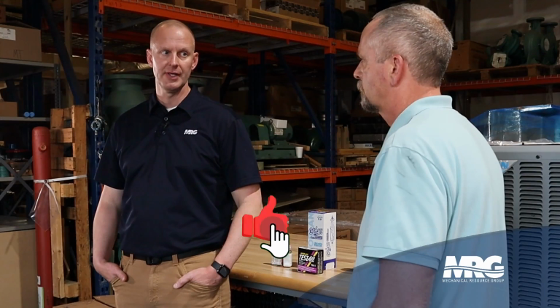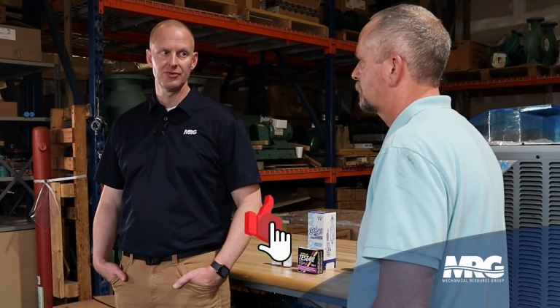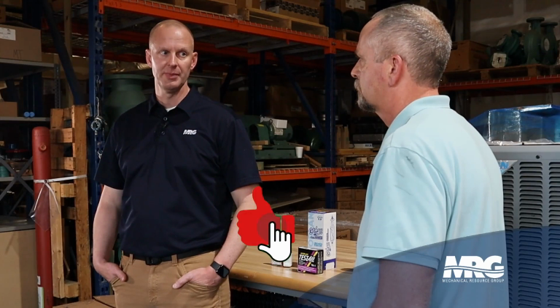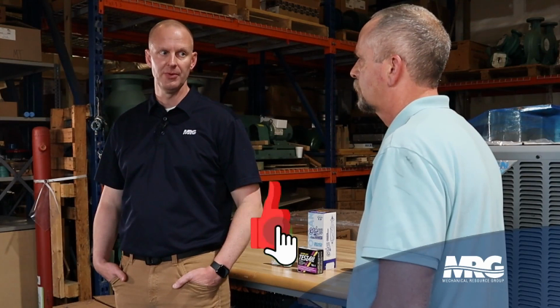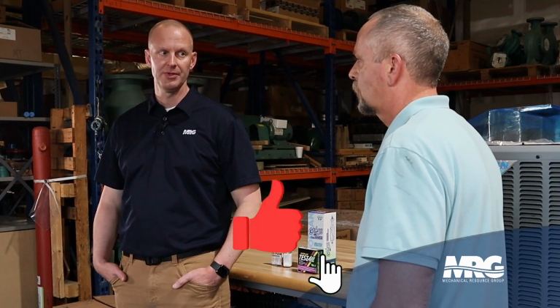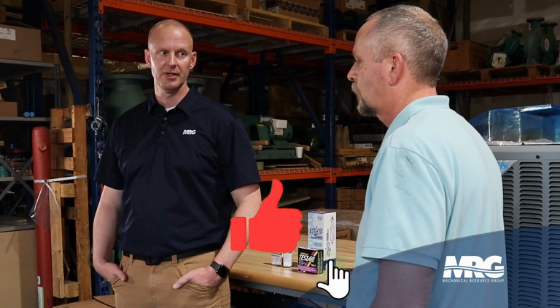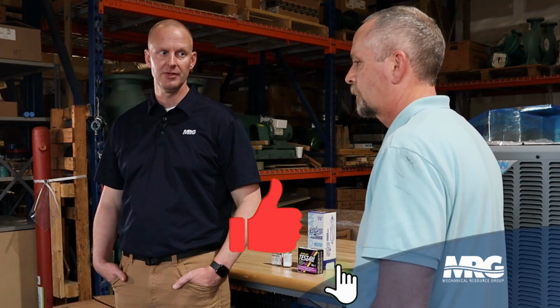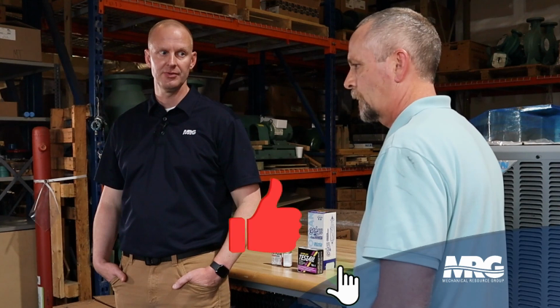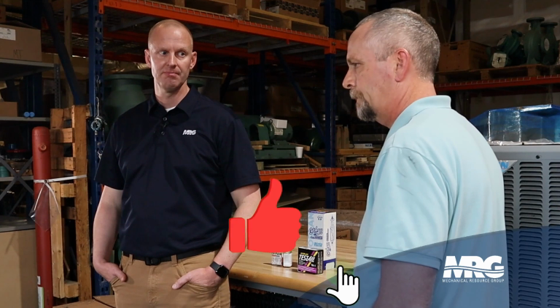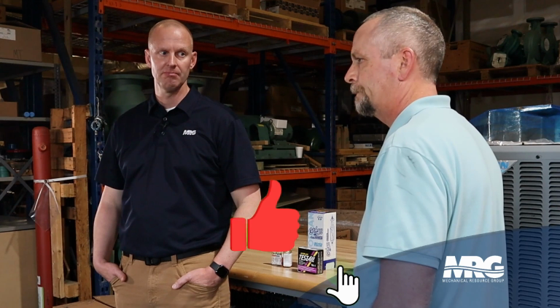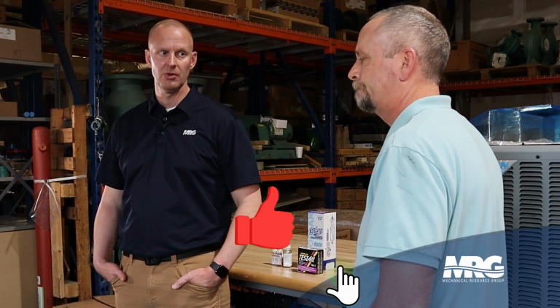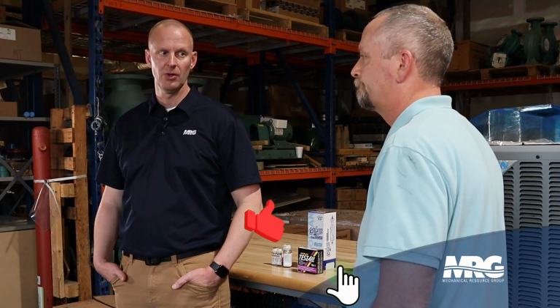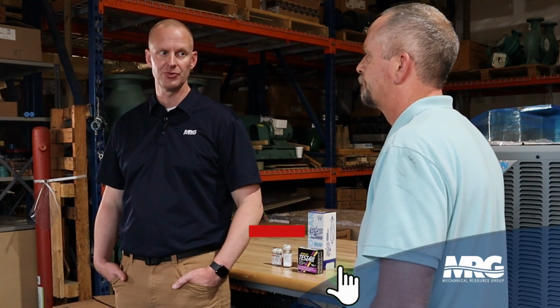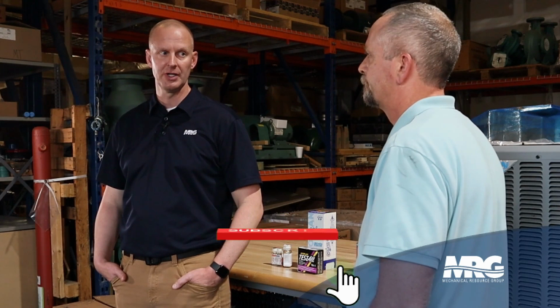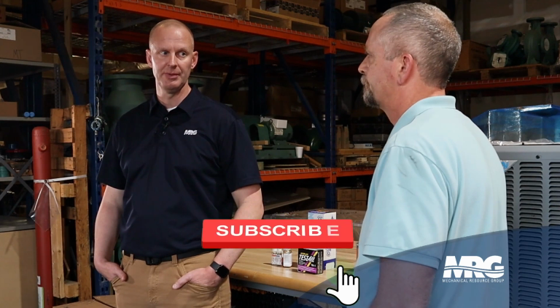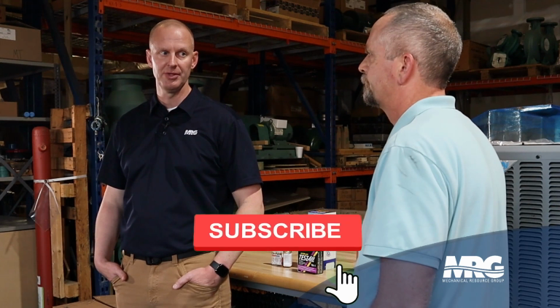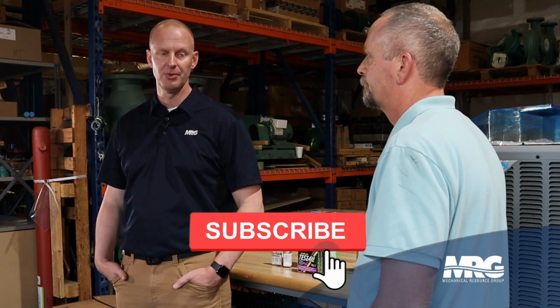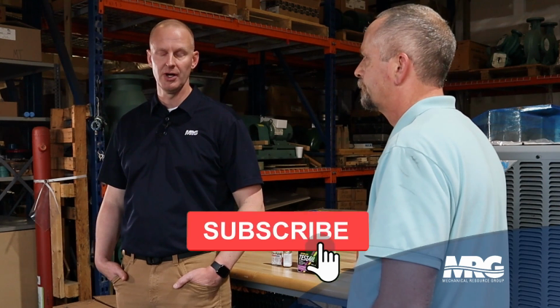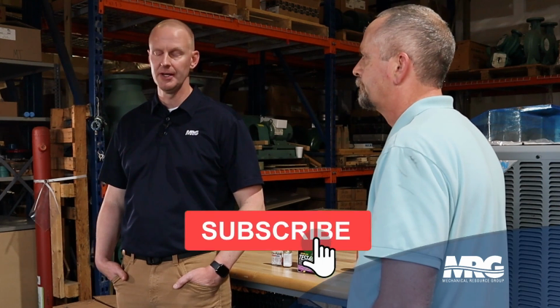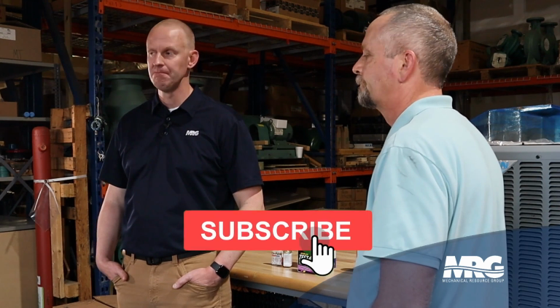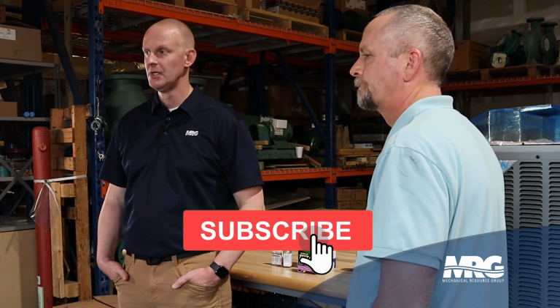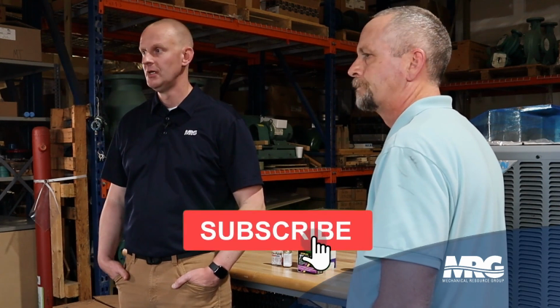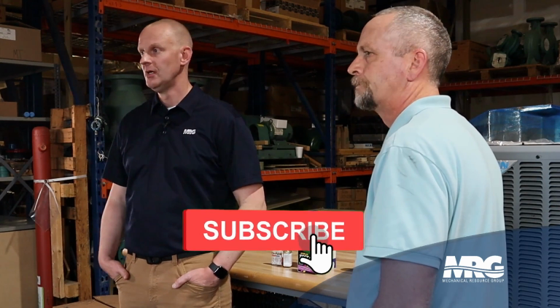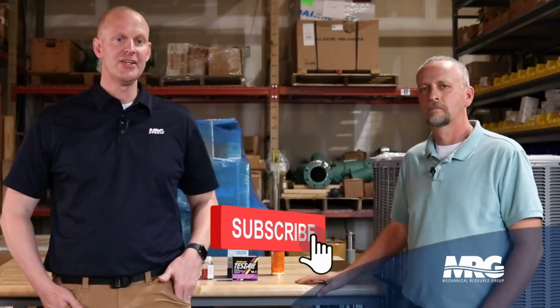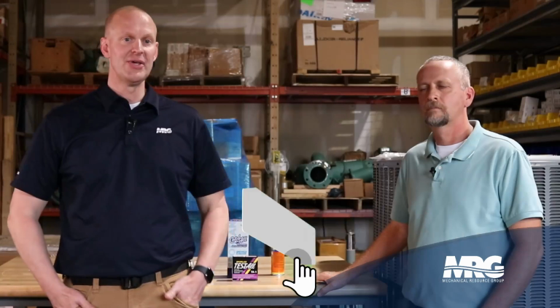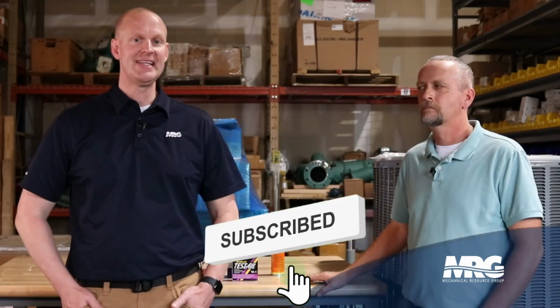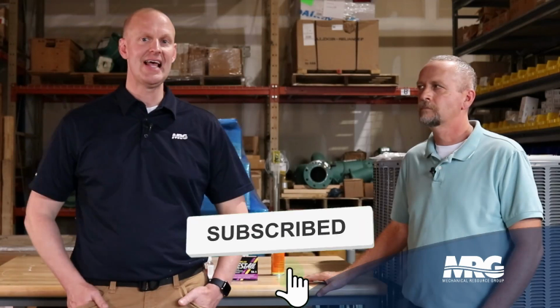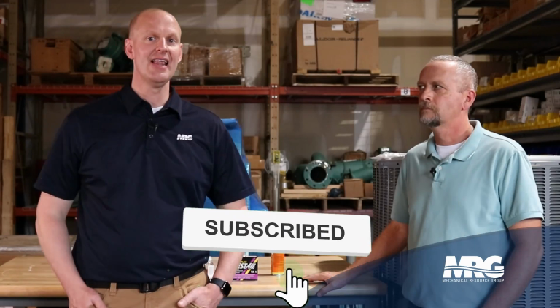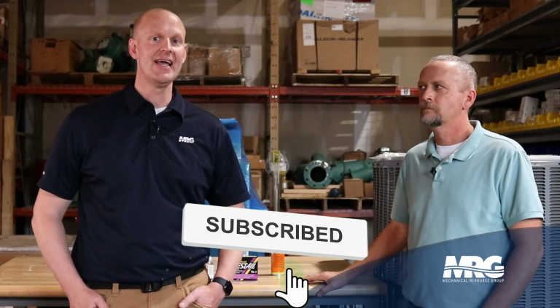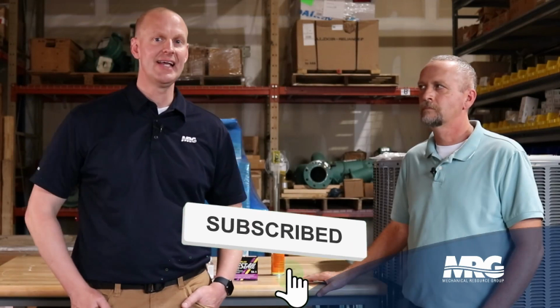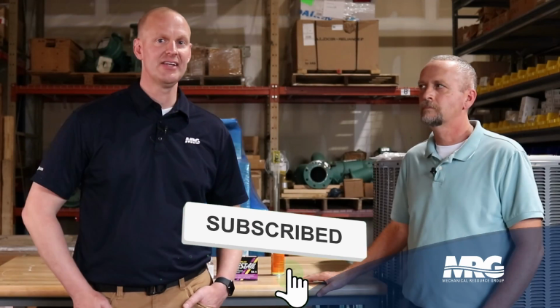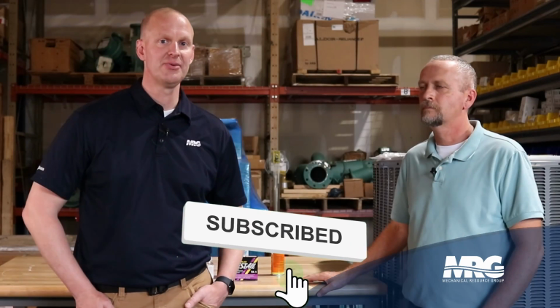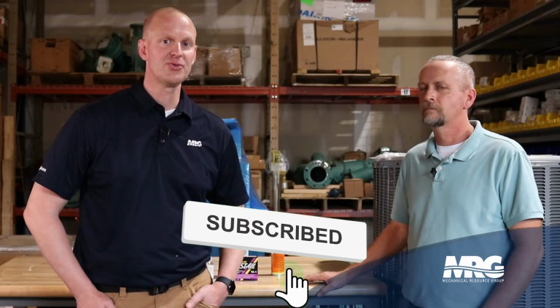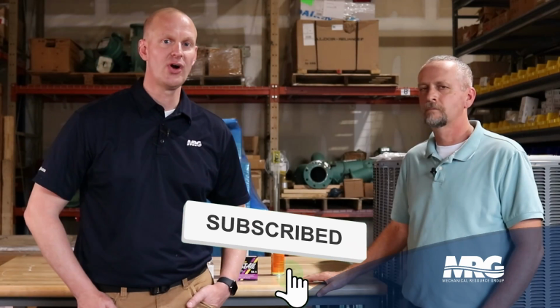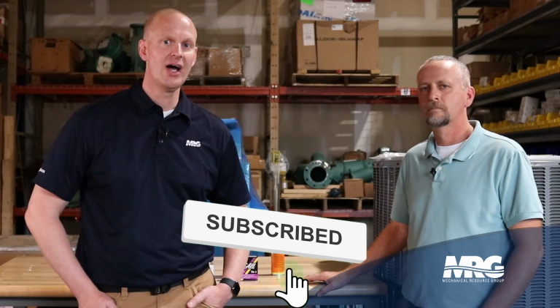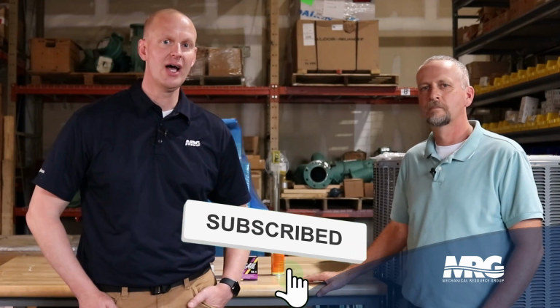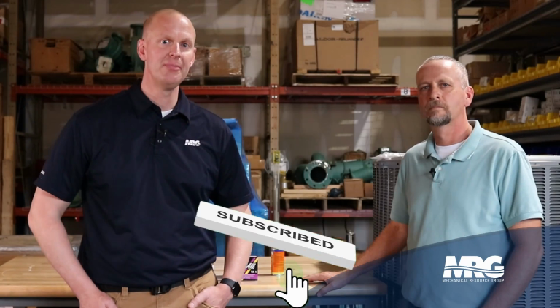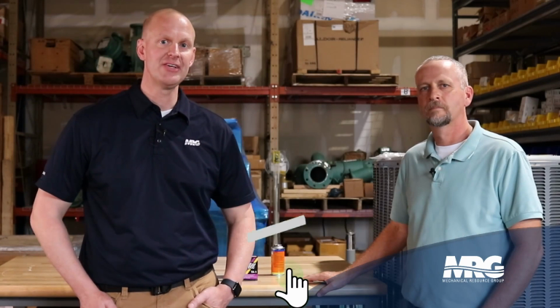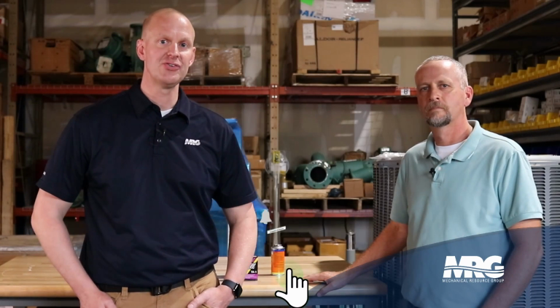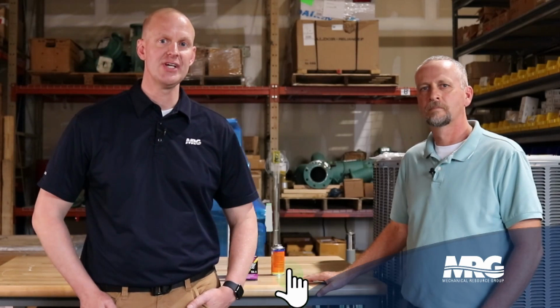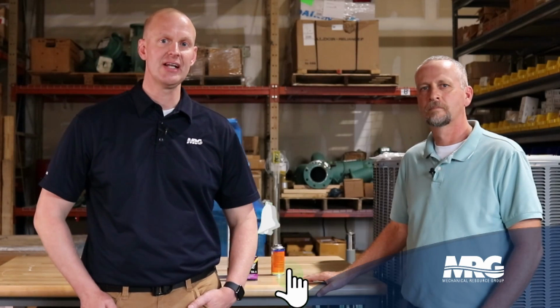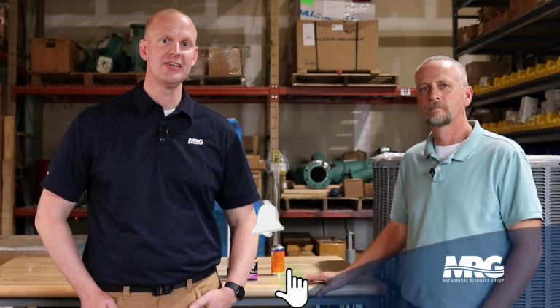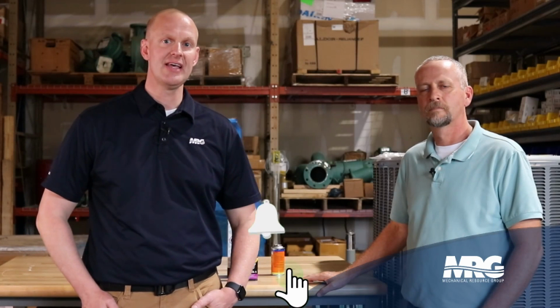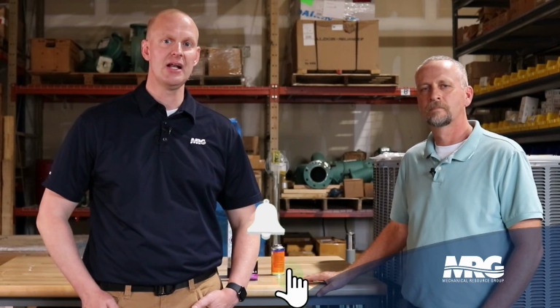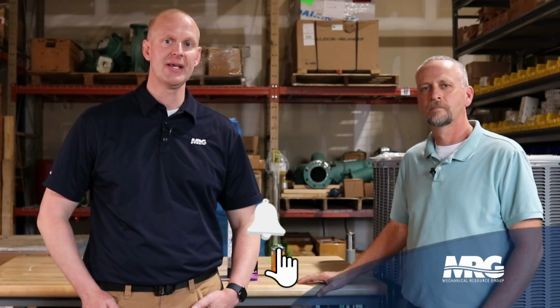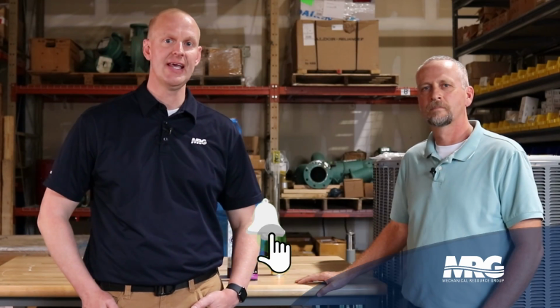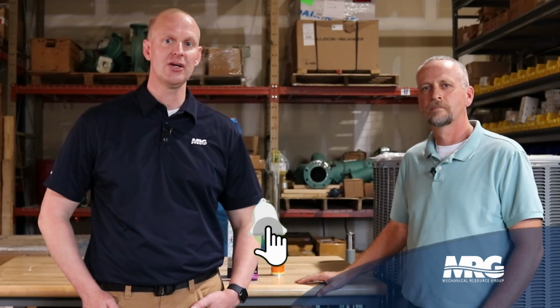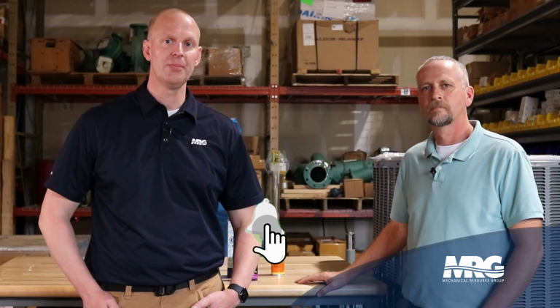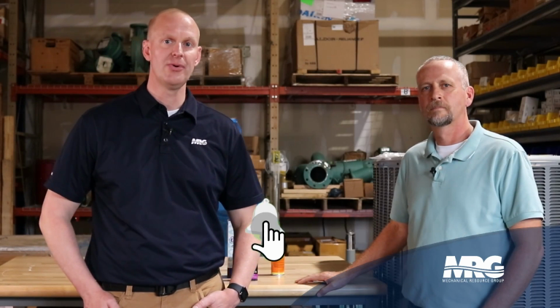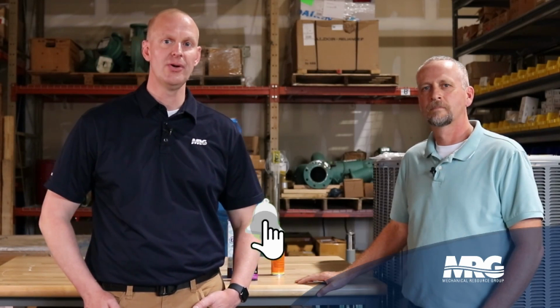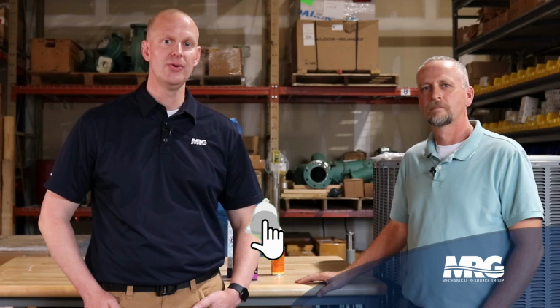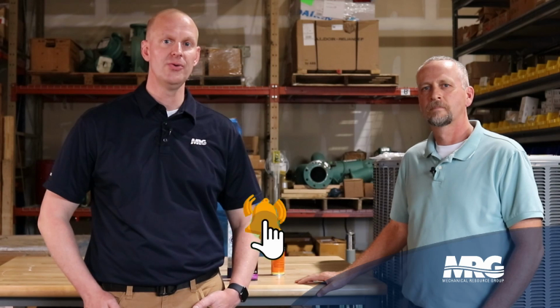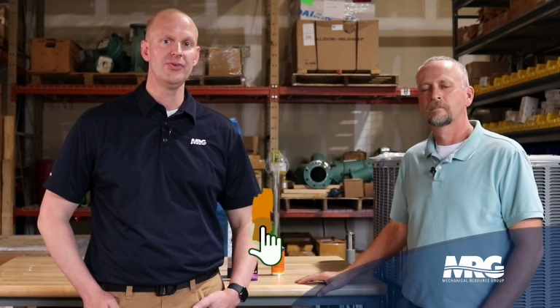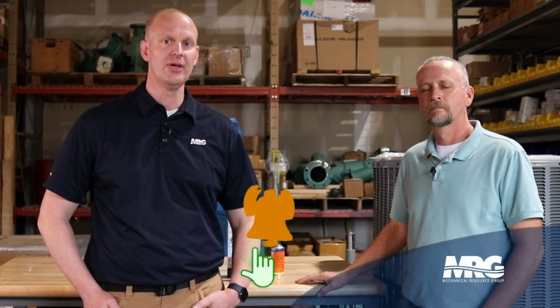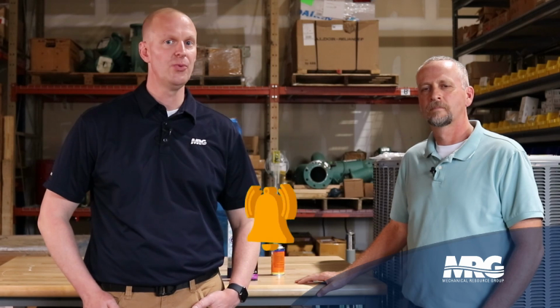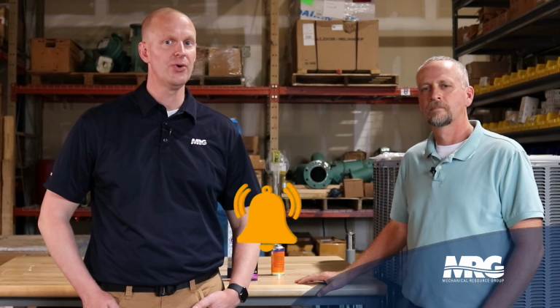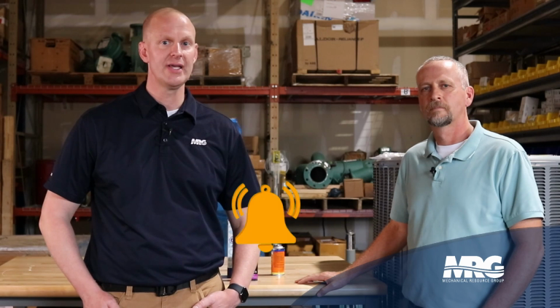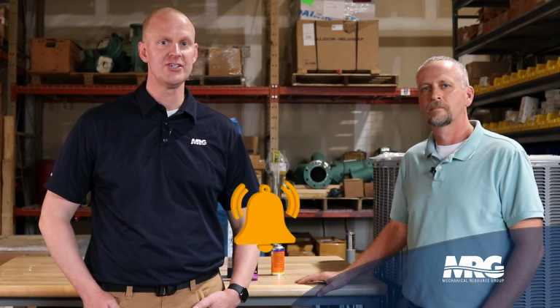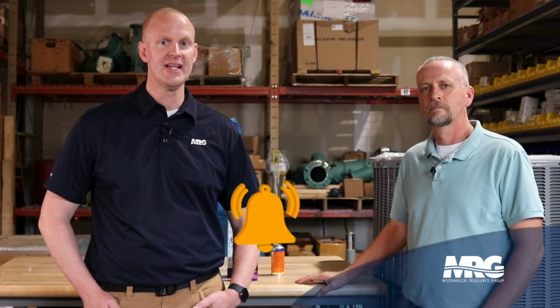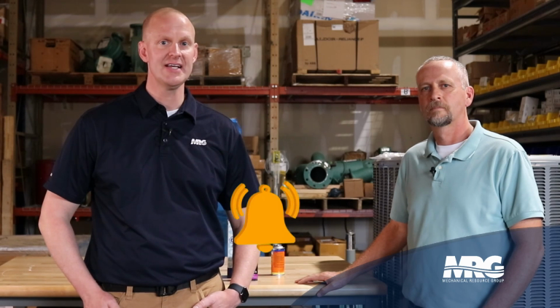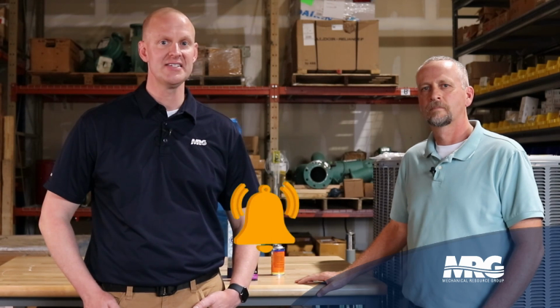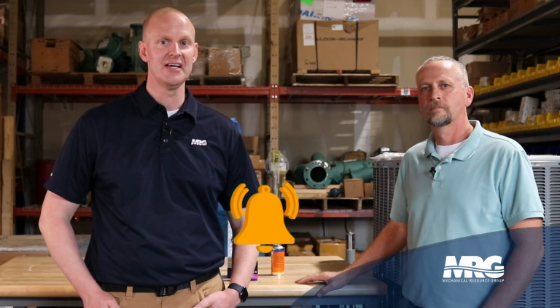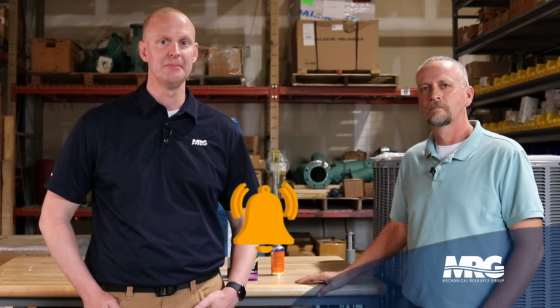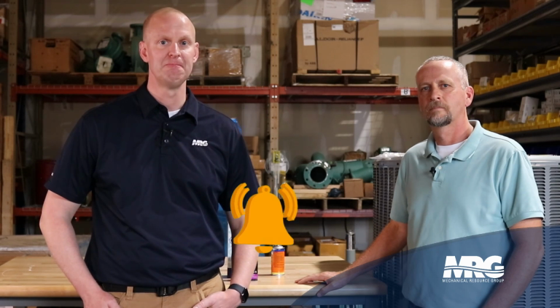Thanks for being with us. Always great to be with you, Brian. Hit that like, hit that subscribe. Thanks for checking us out on Mechanical Pros and we'll catch you next time.